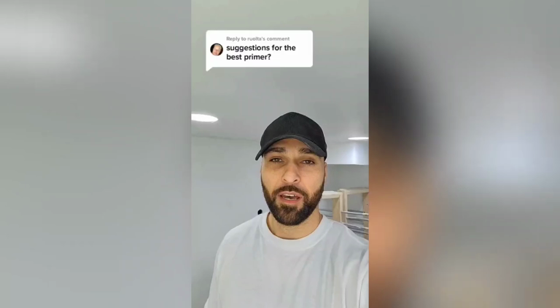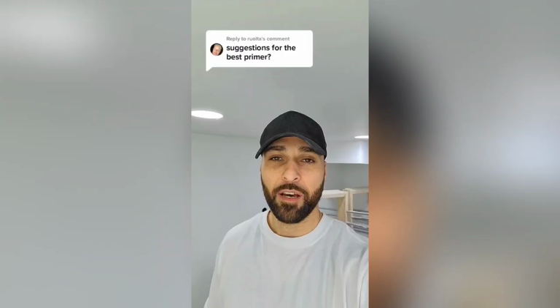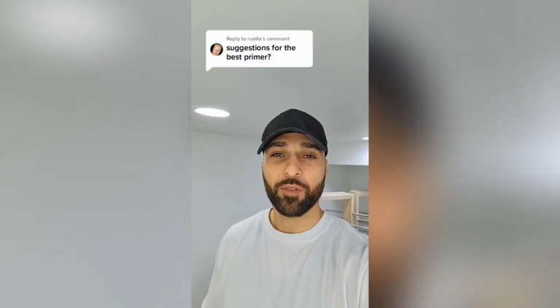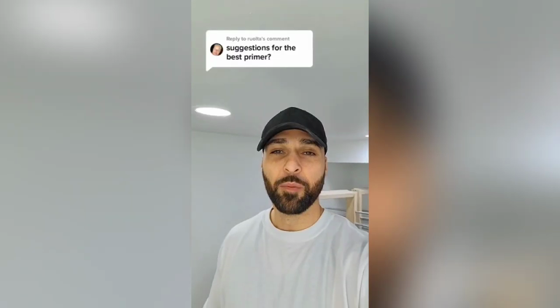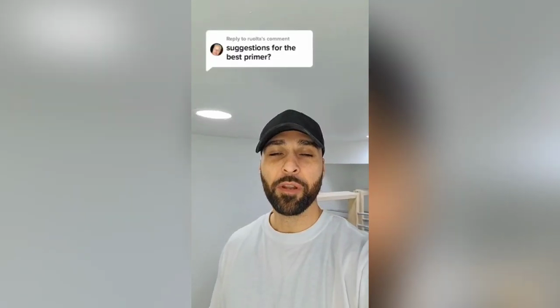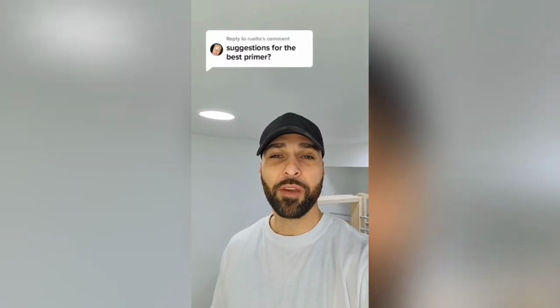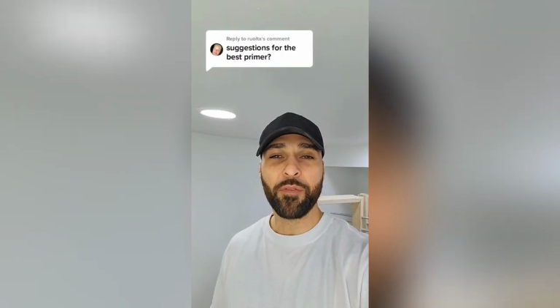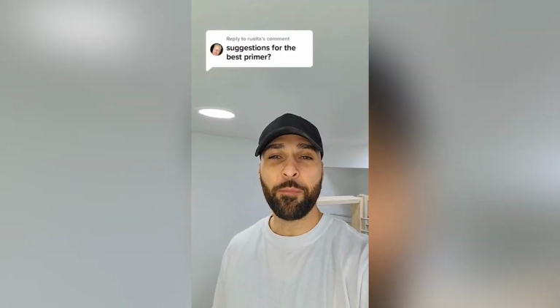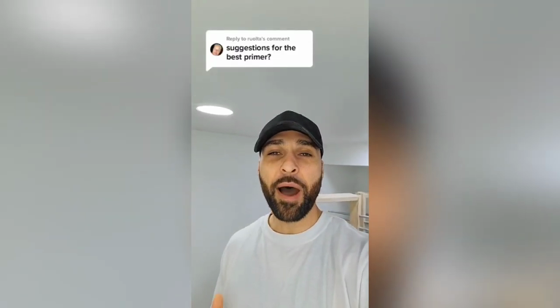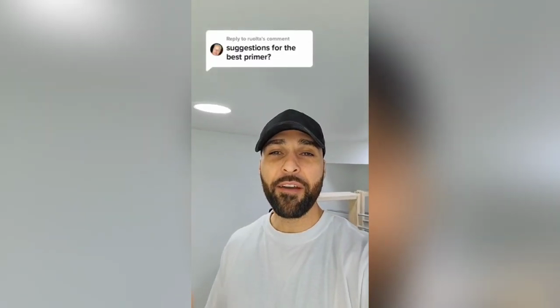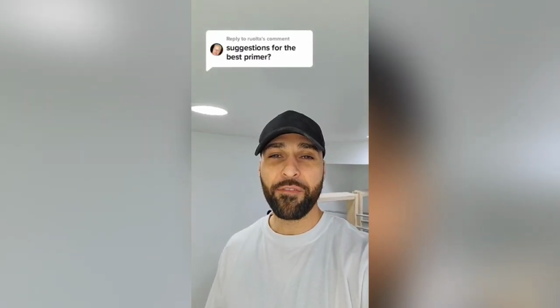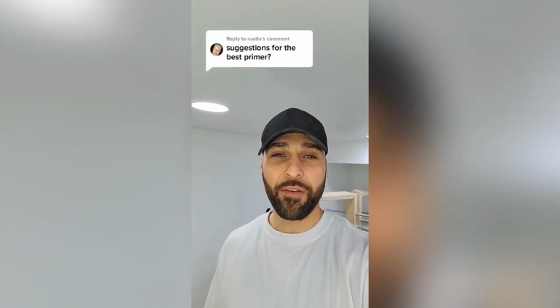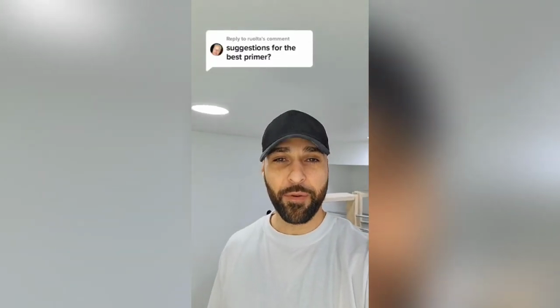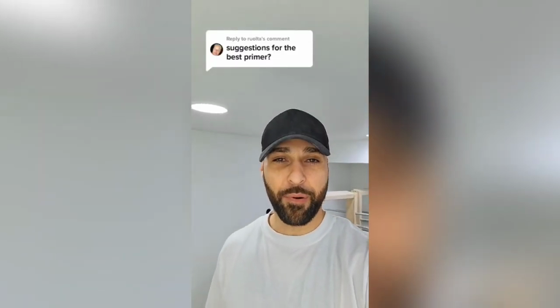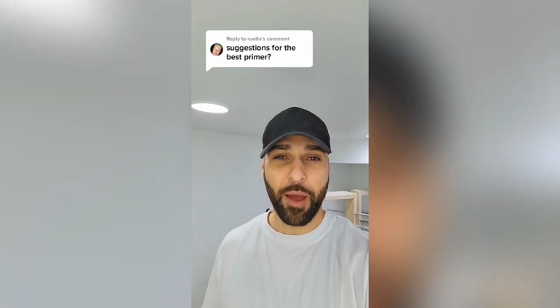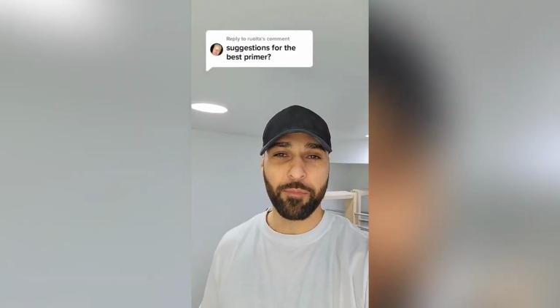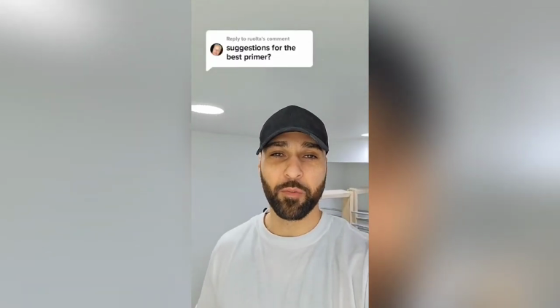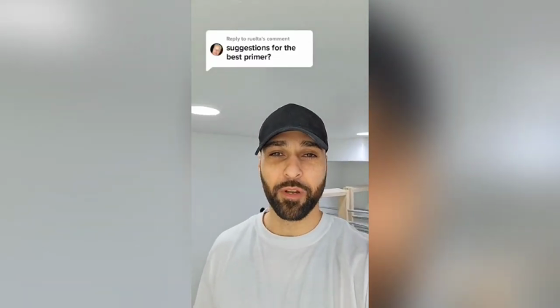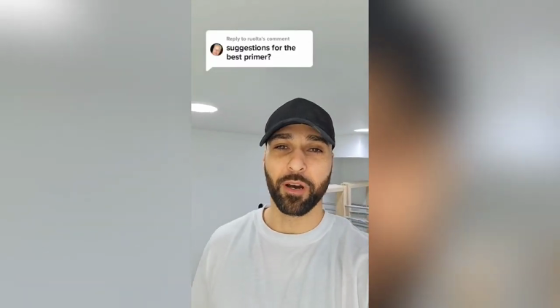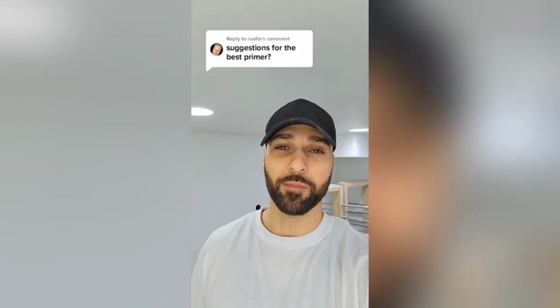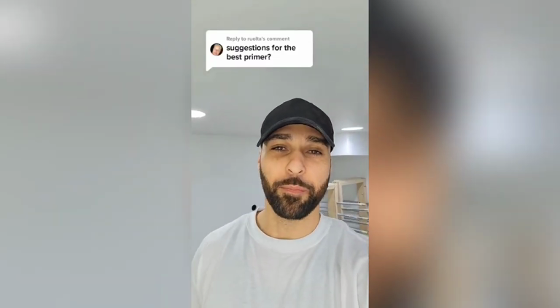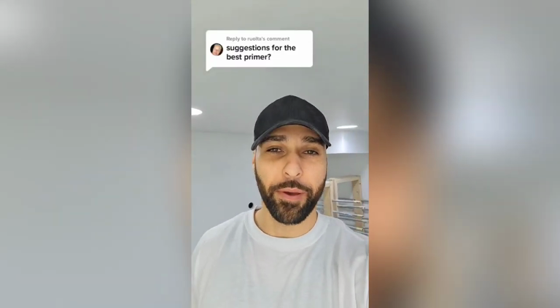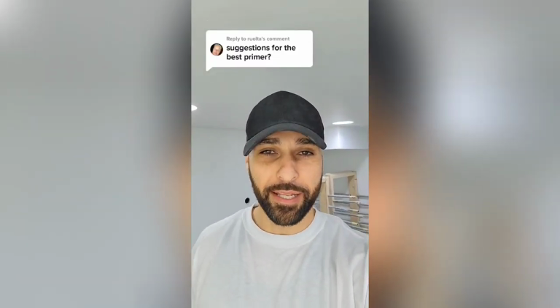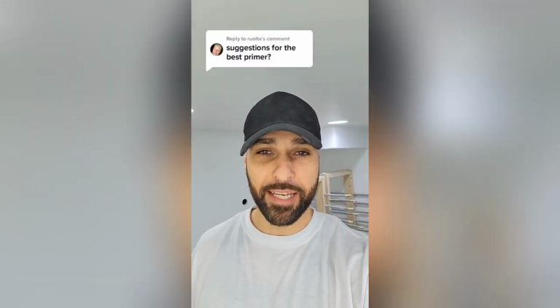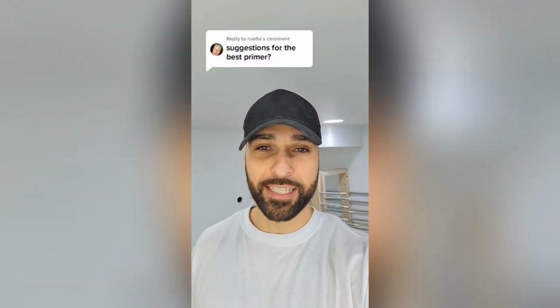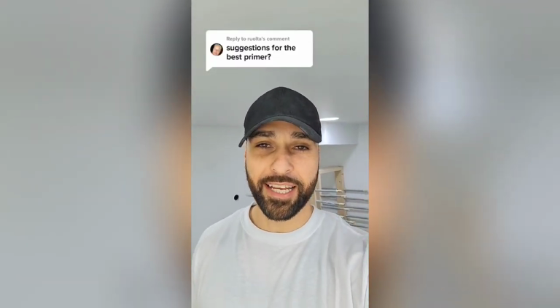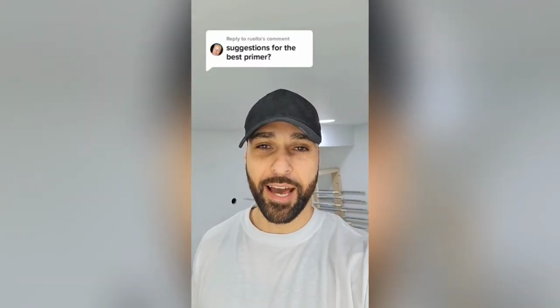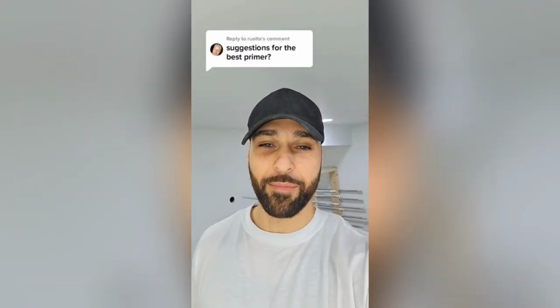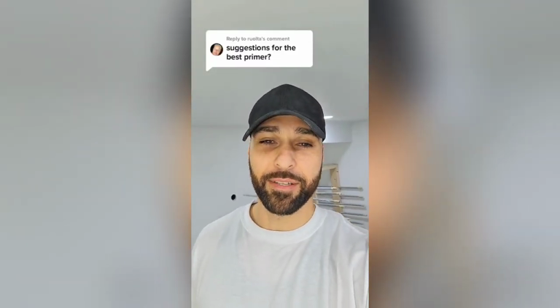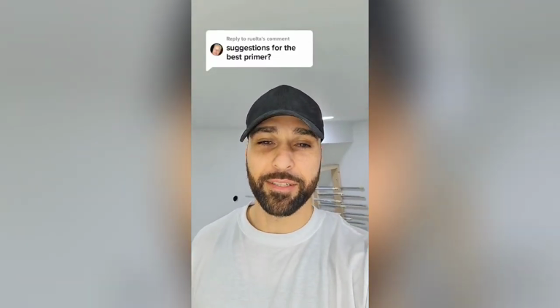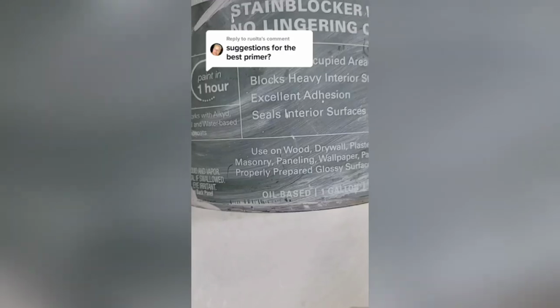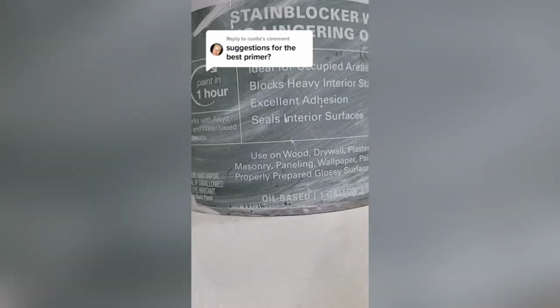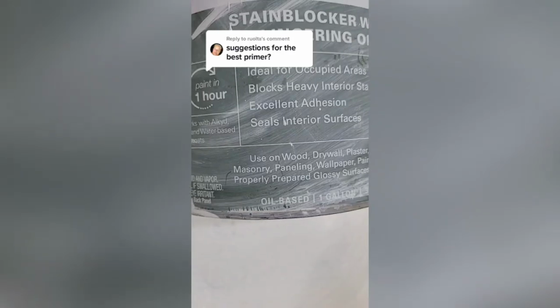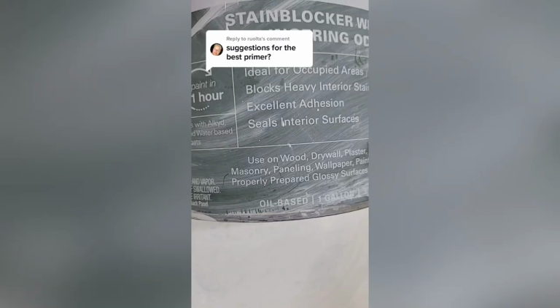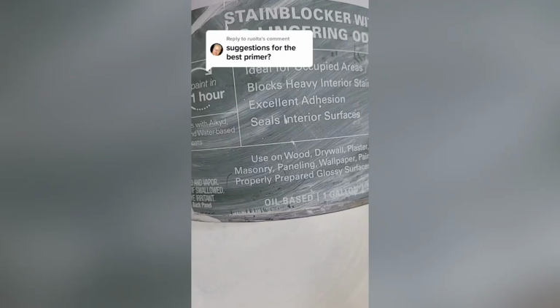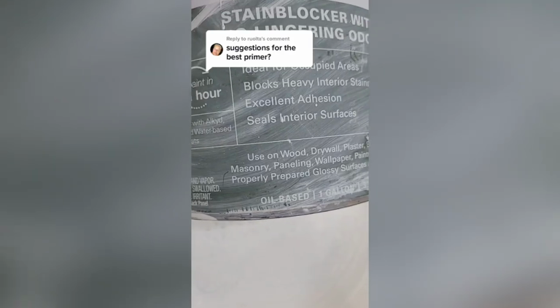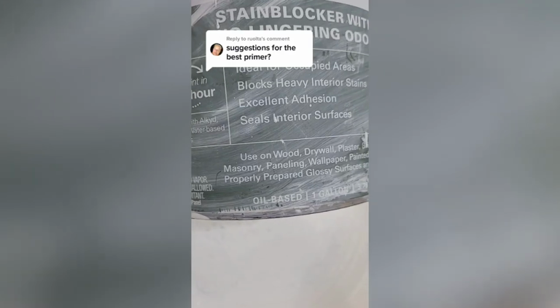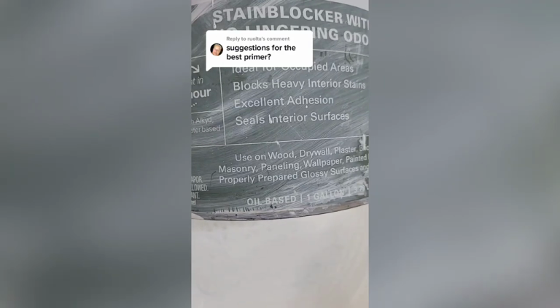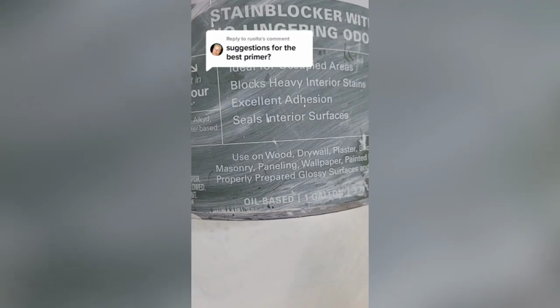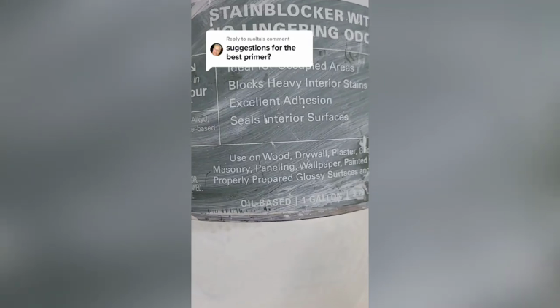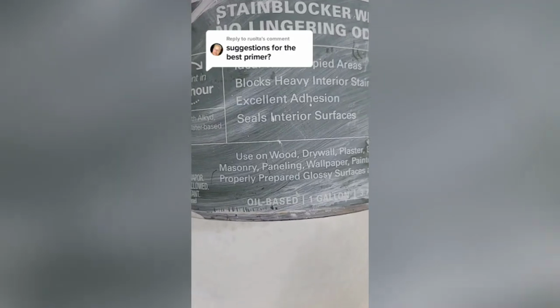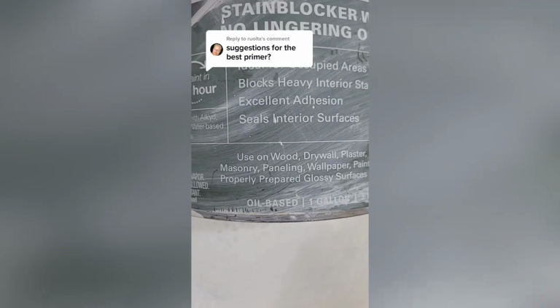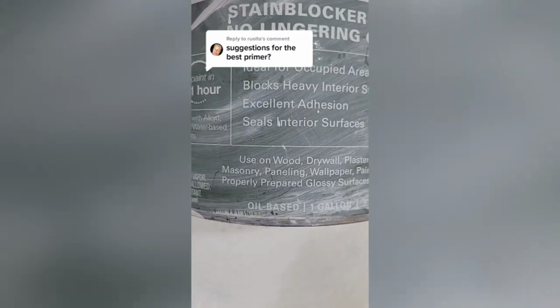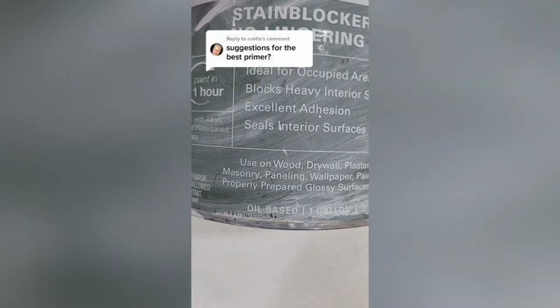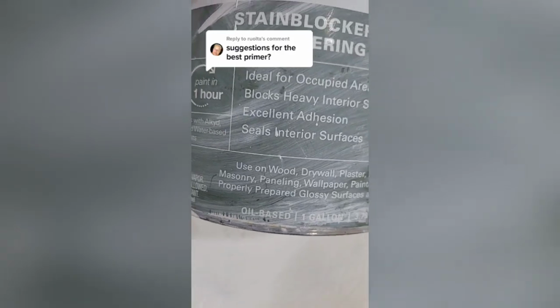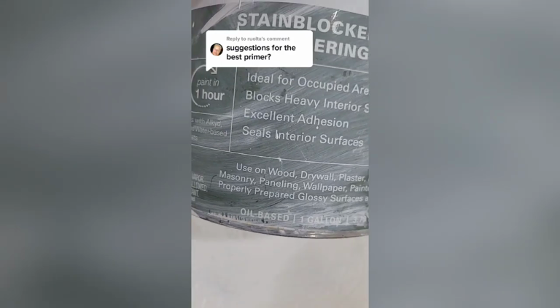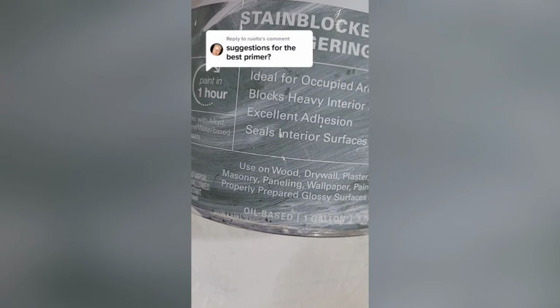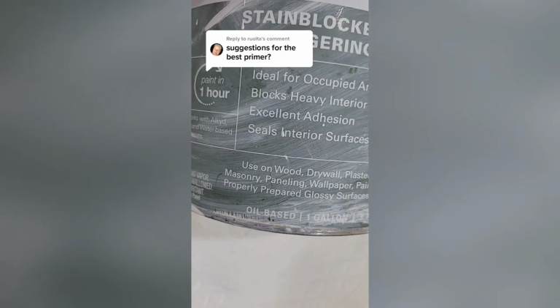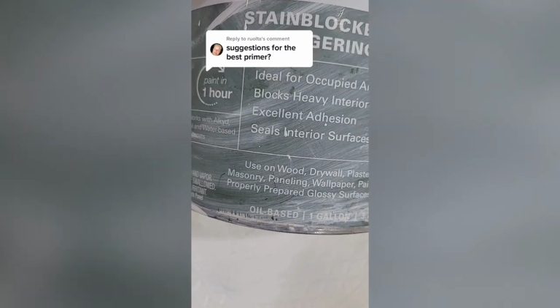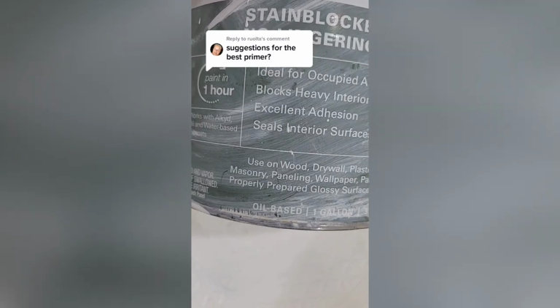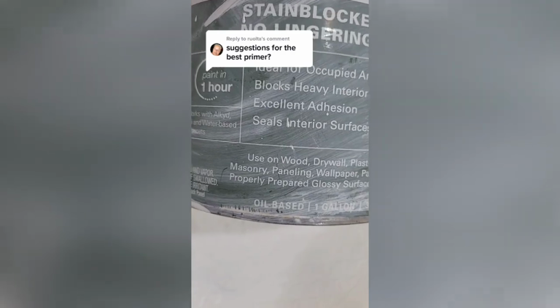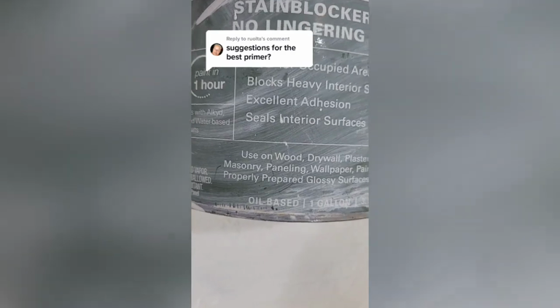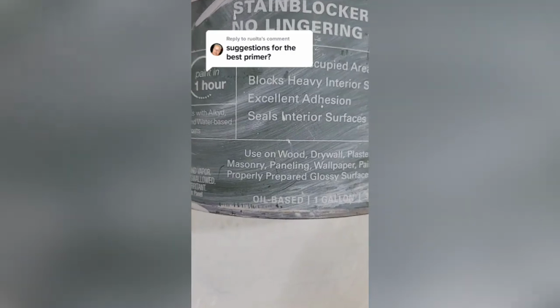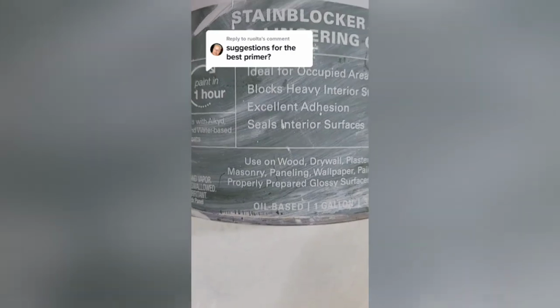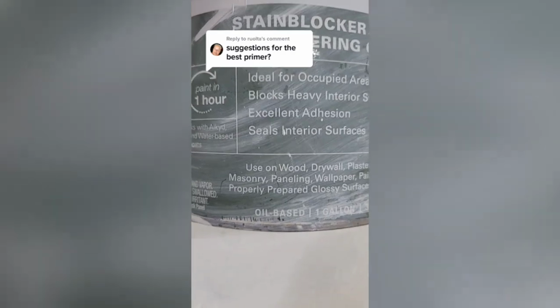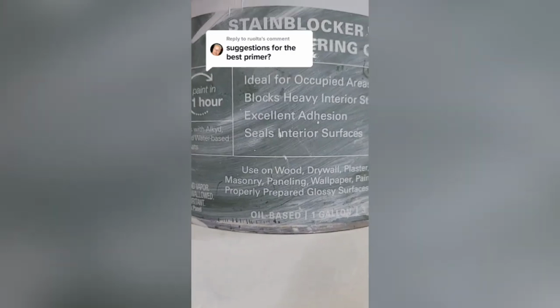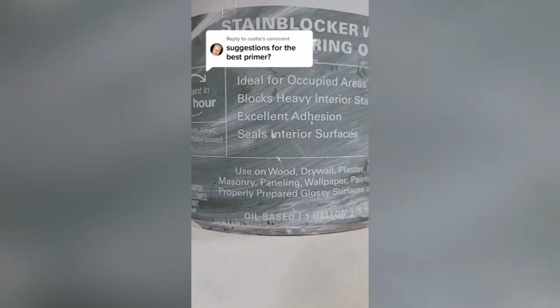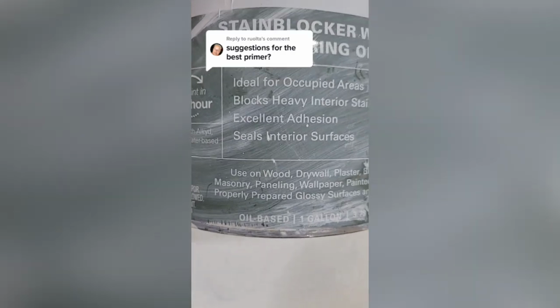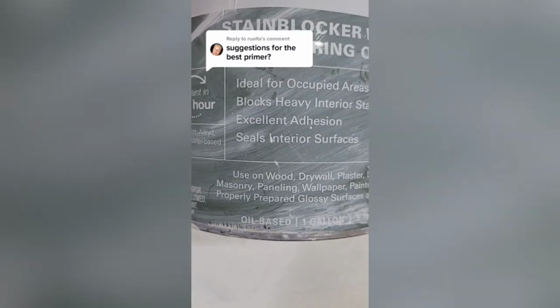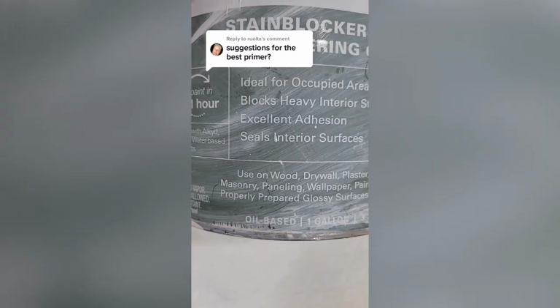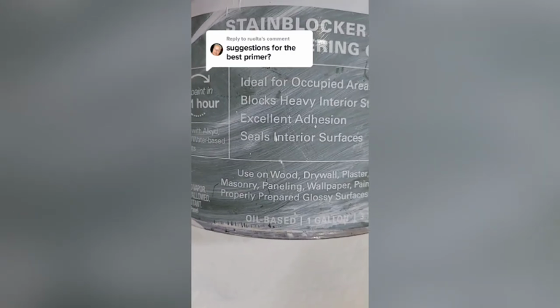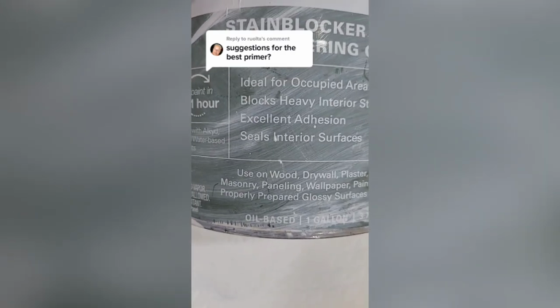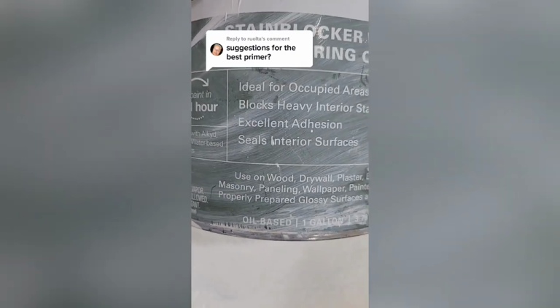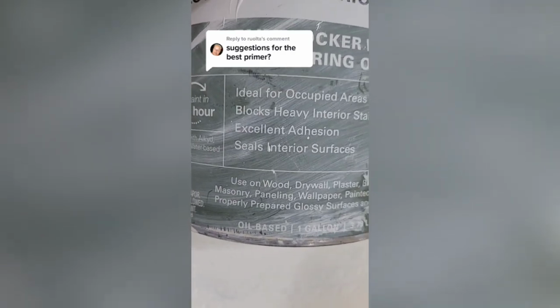I'm going to give you my favorite primers when it comes to paint and kitchen cabinets. For wood cabinets, oil-based primer is always going to be your best option.